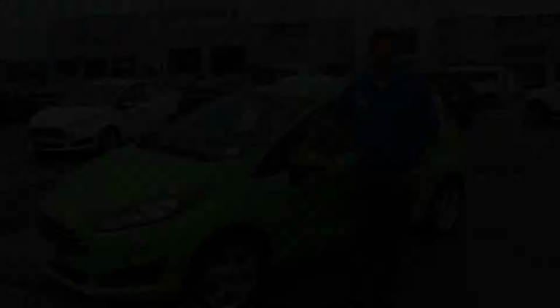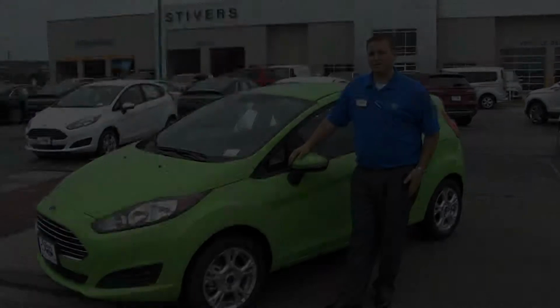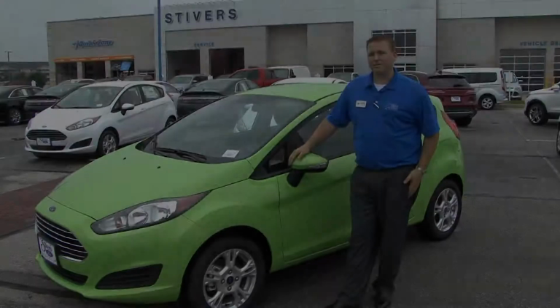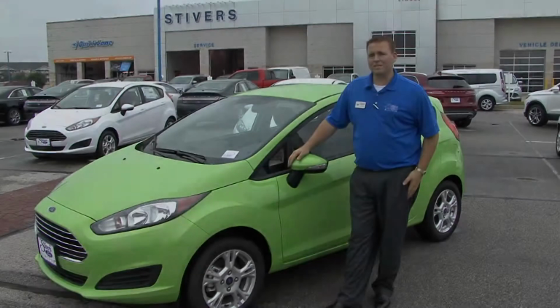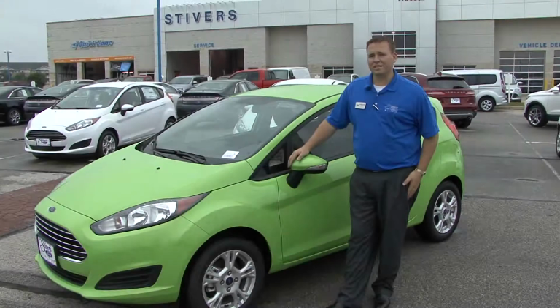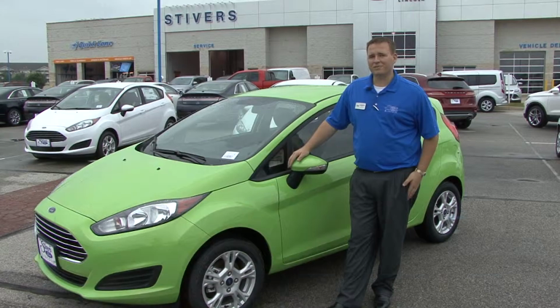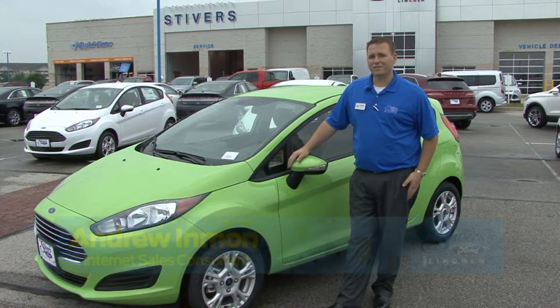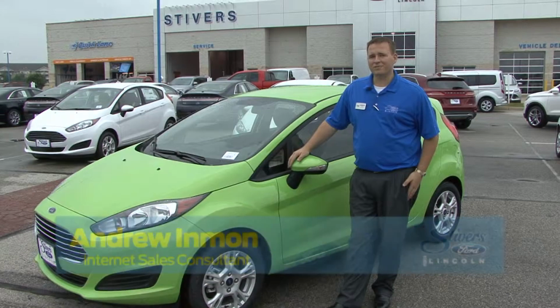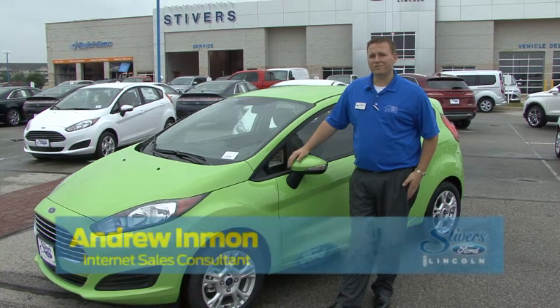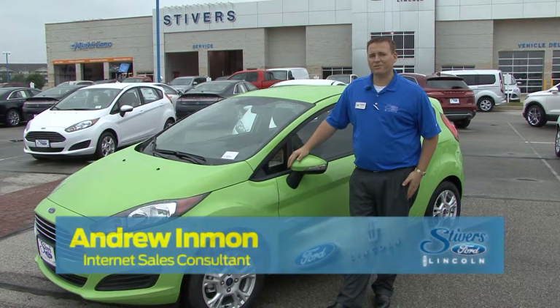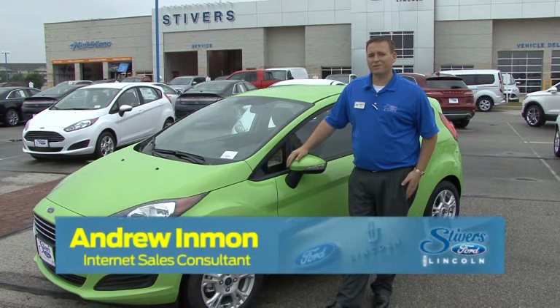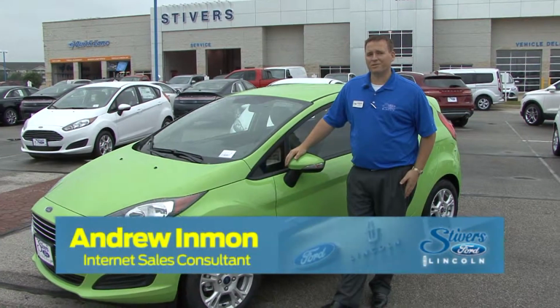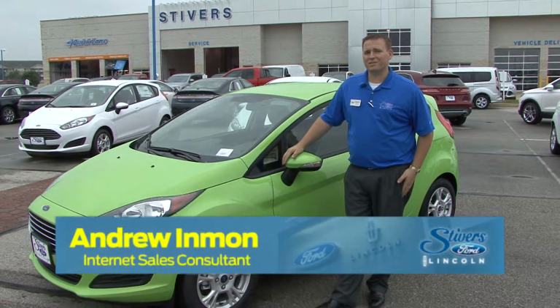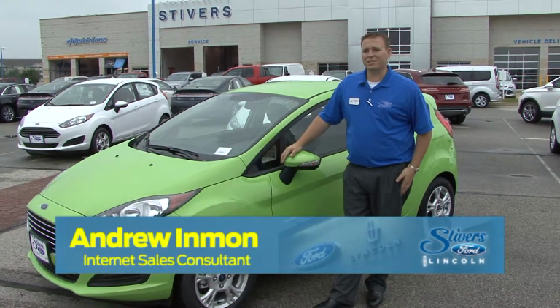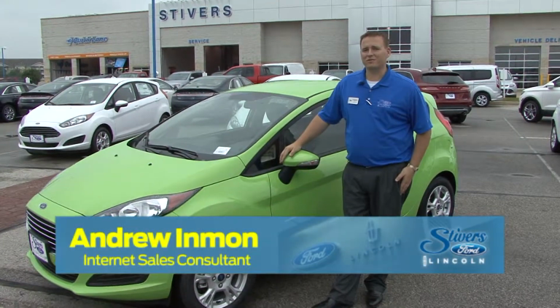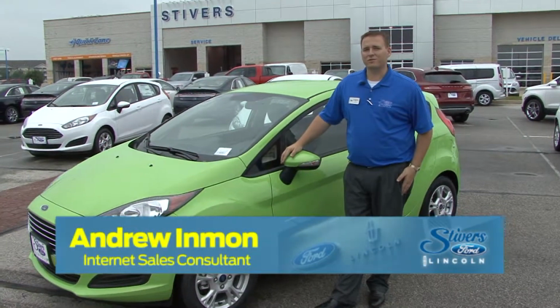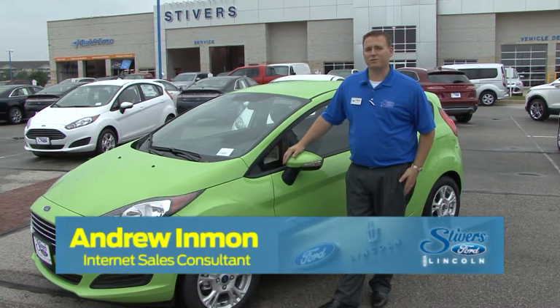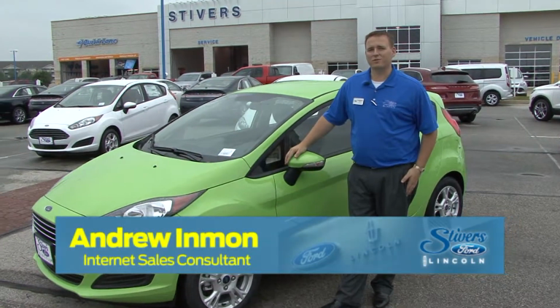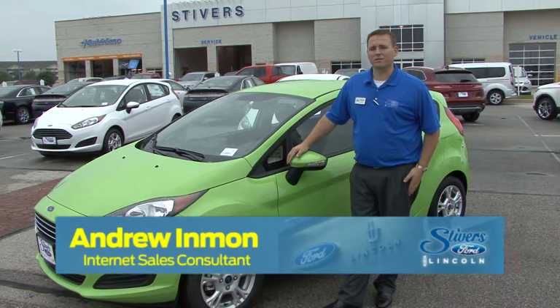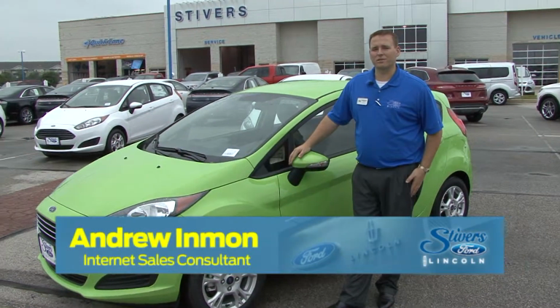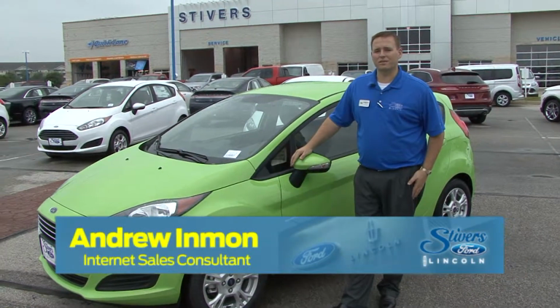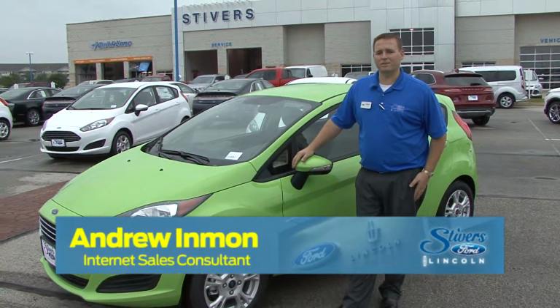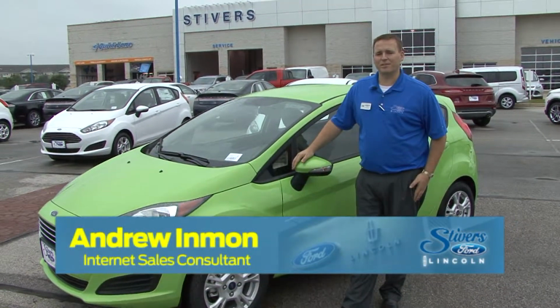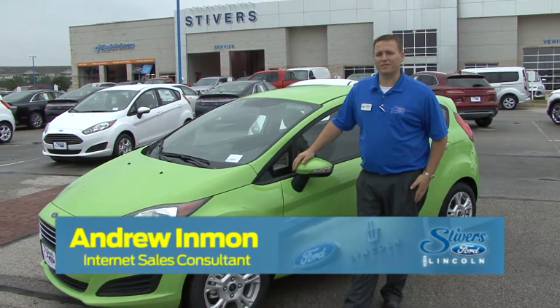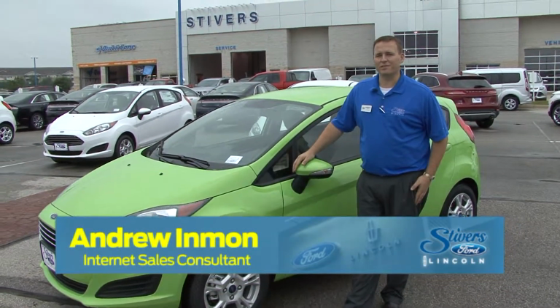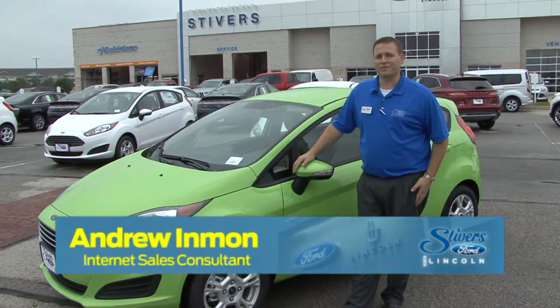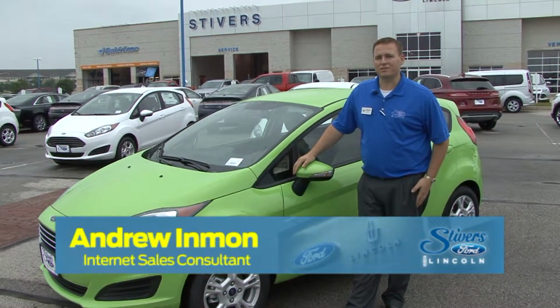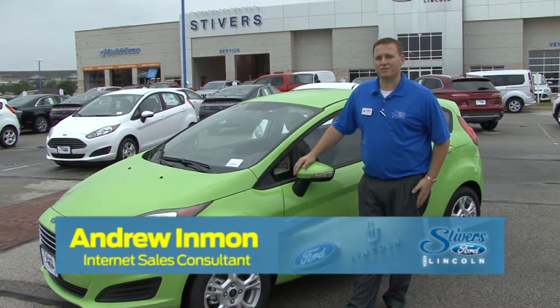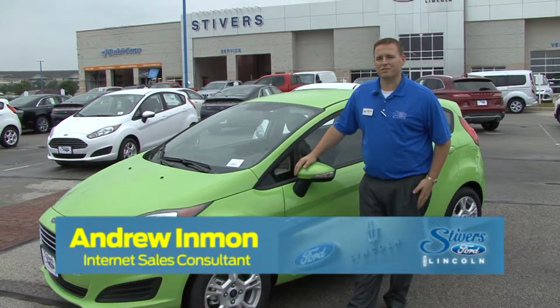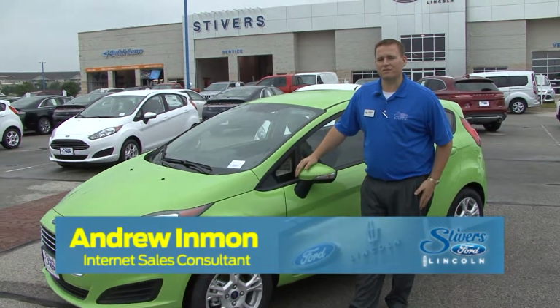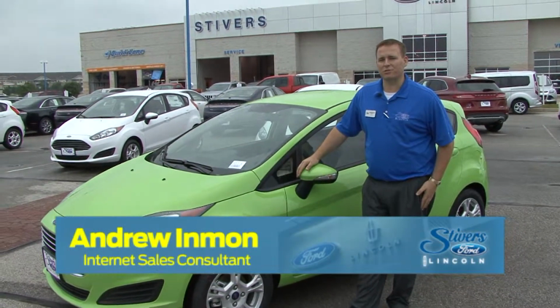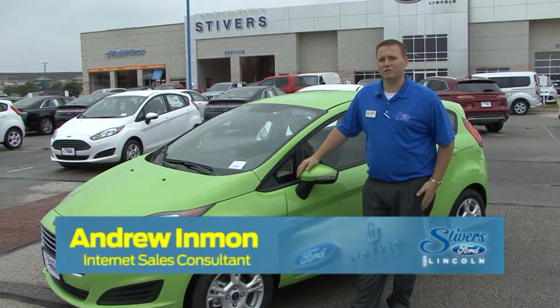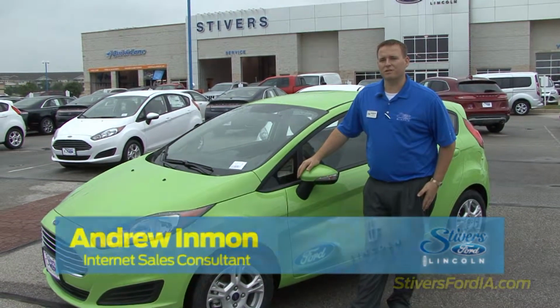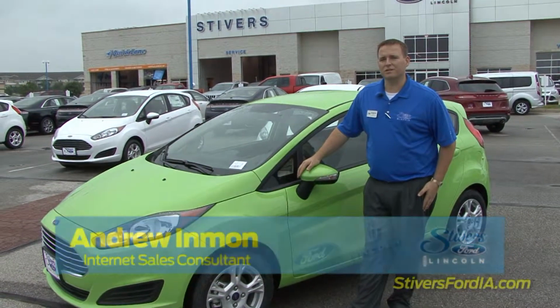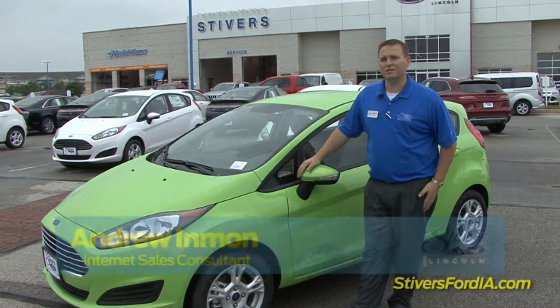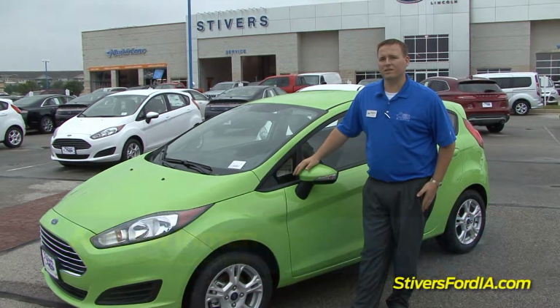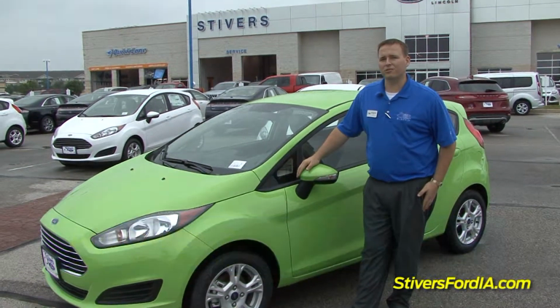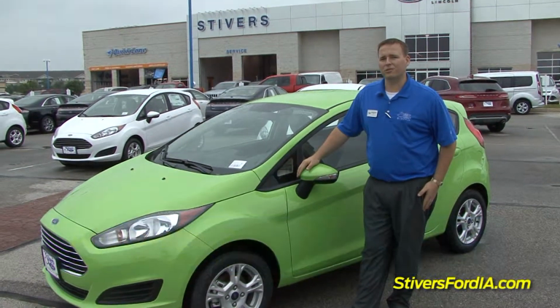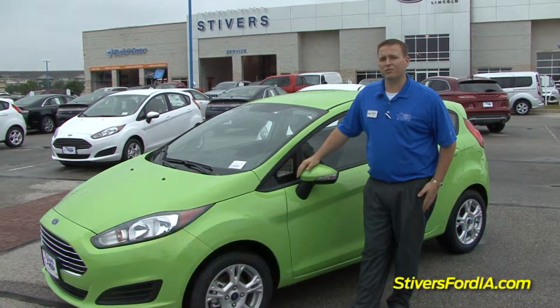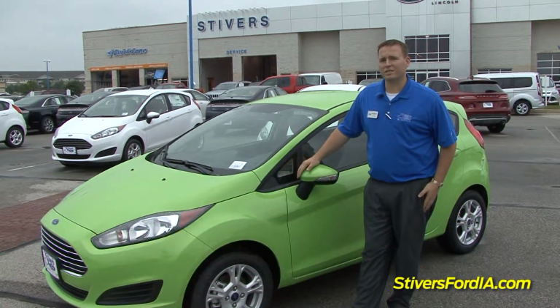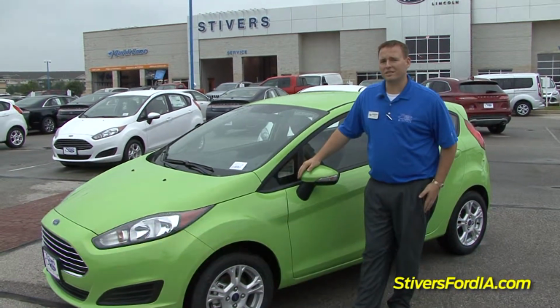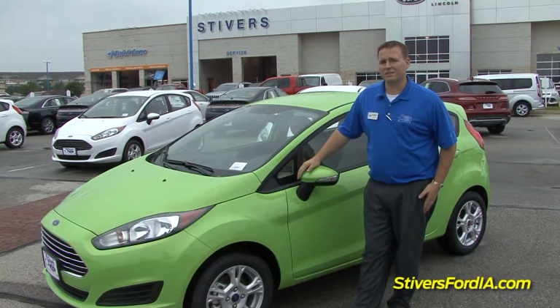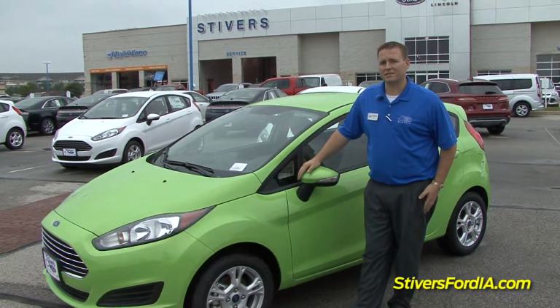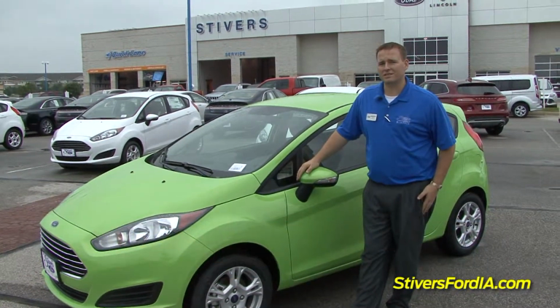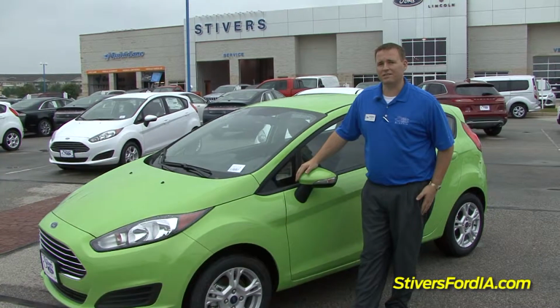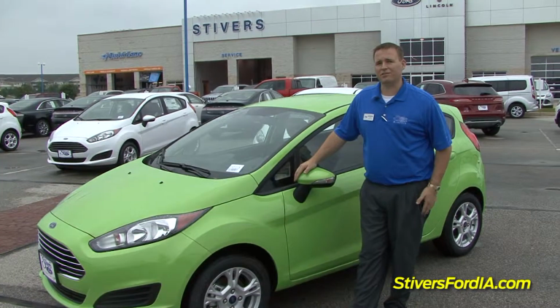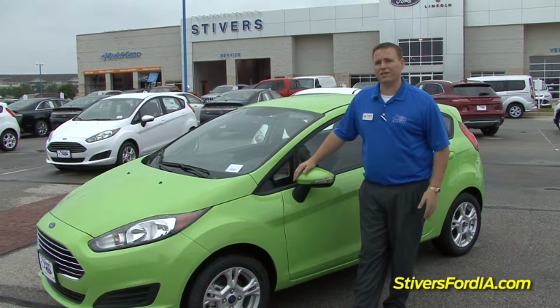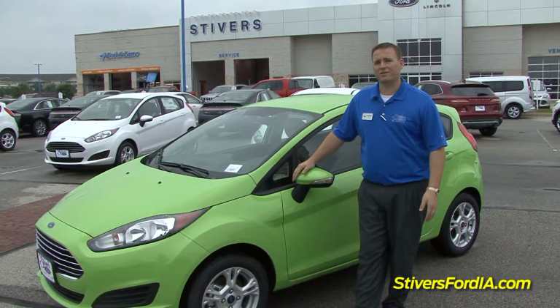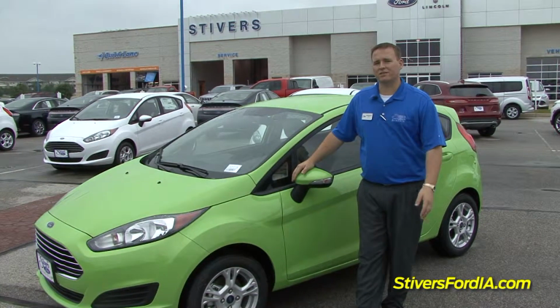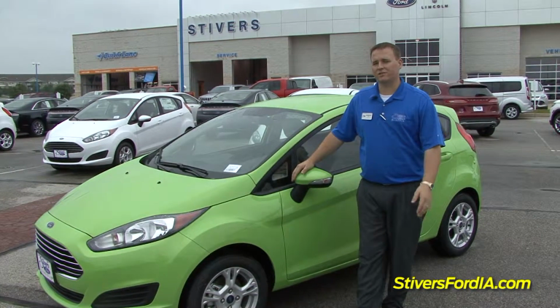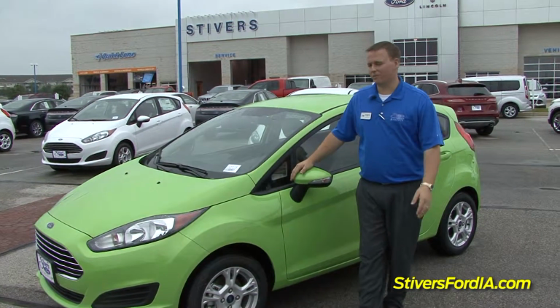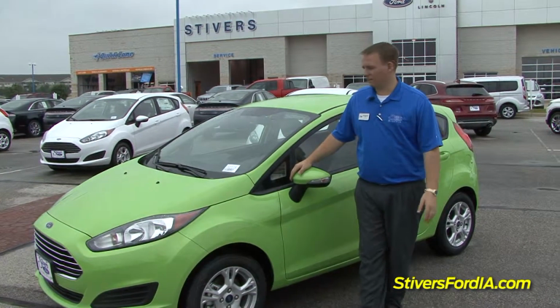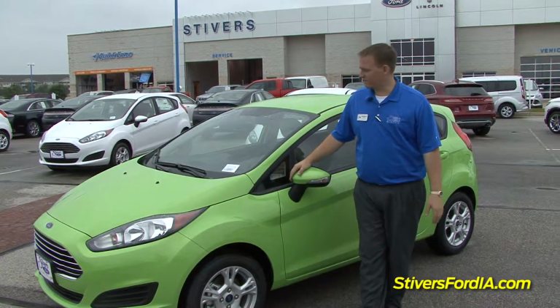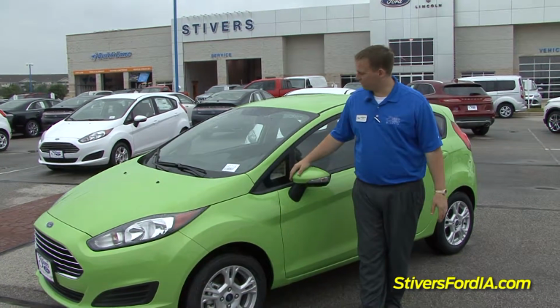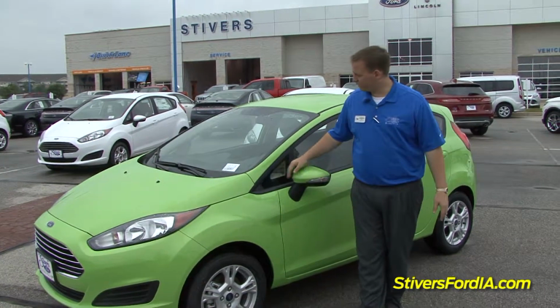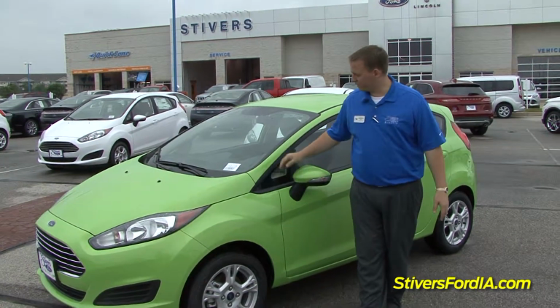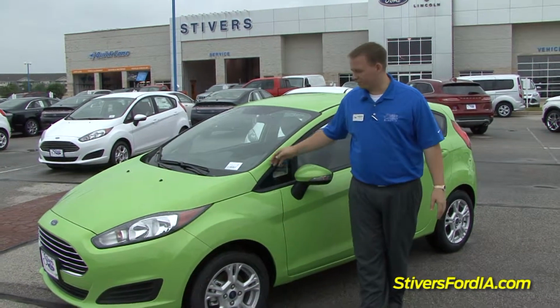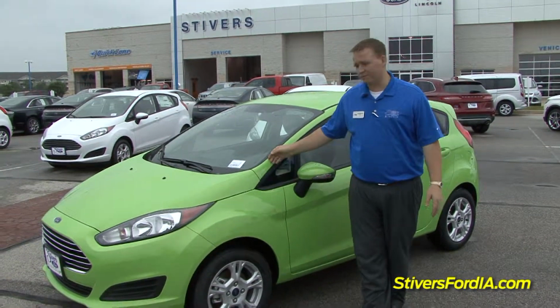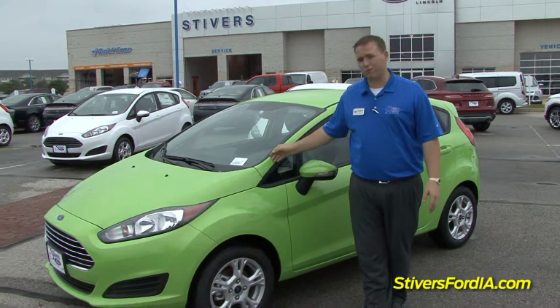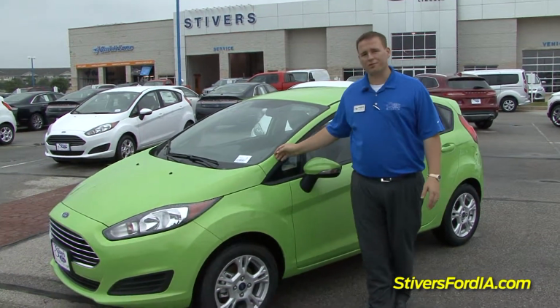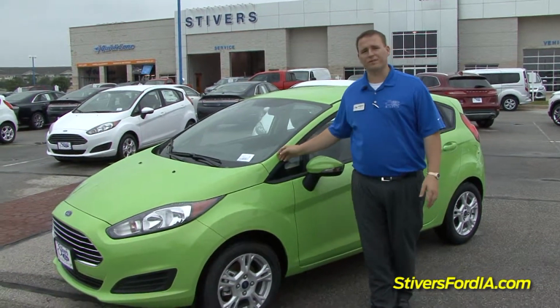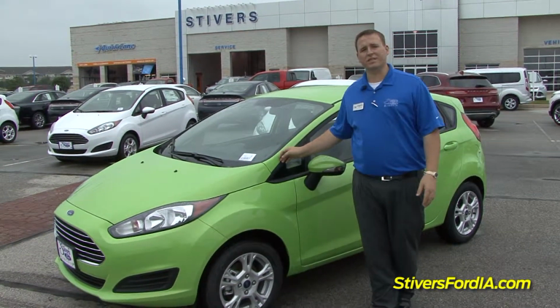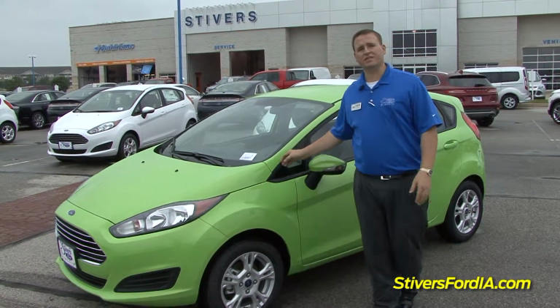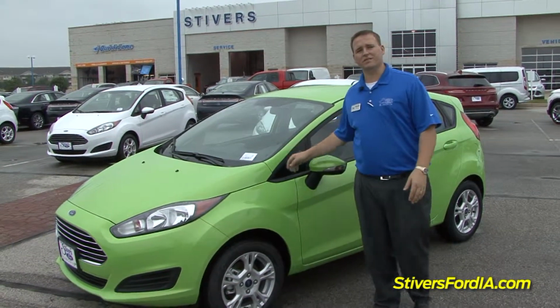My name is Andrew Inman with Stivers Ford Lincoln. I'm in the Internet Sales Department. Today we're going to be taking a test drive in the 2014 Ford Fiesta.